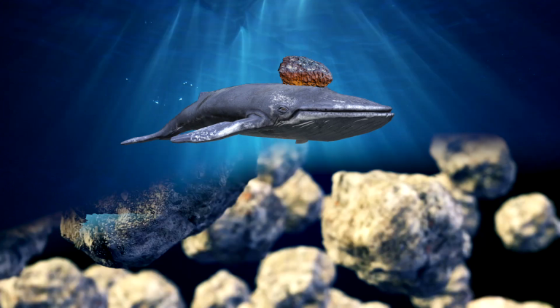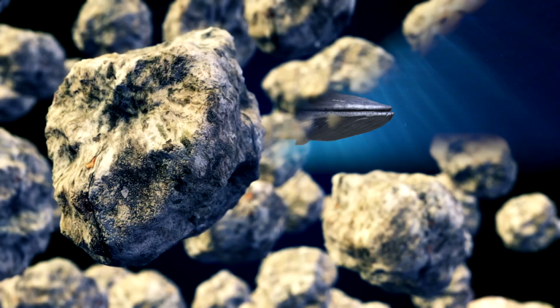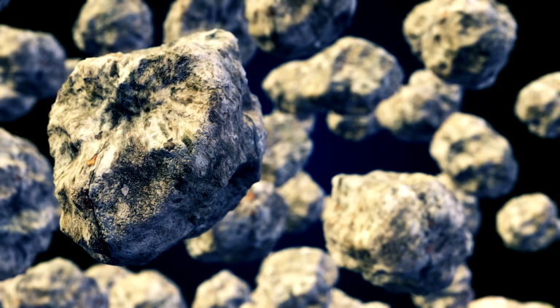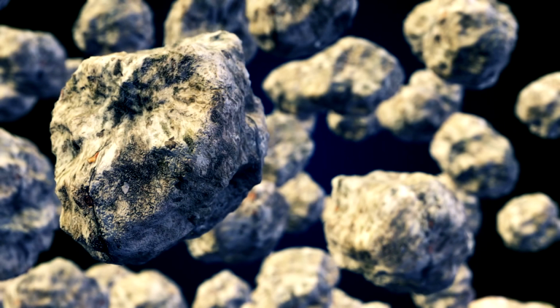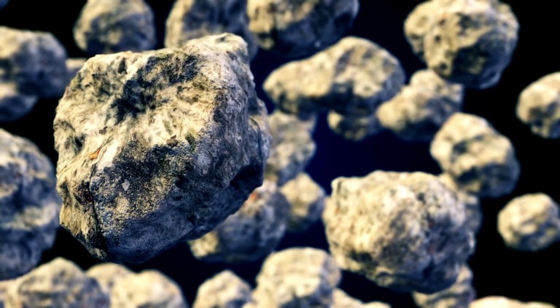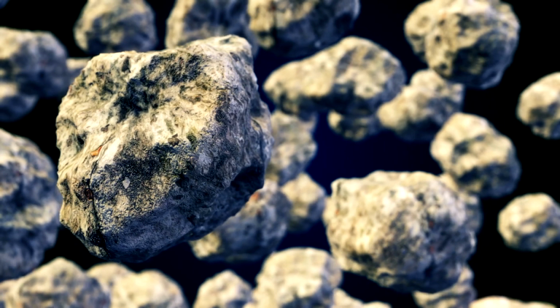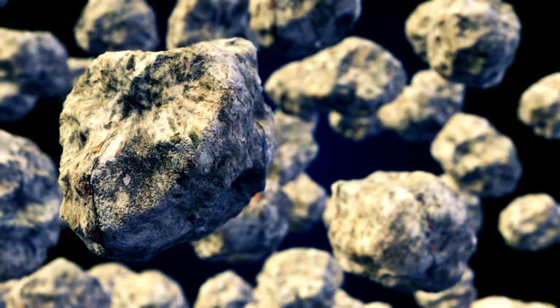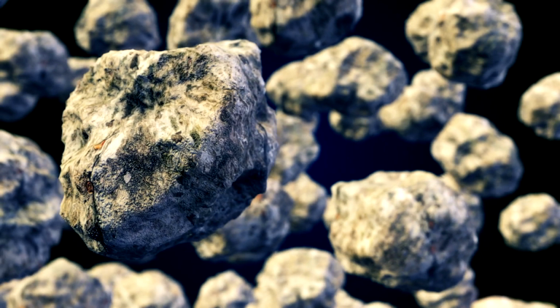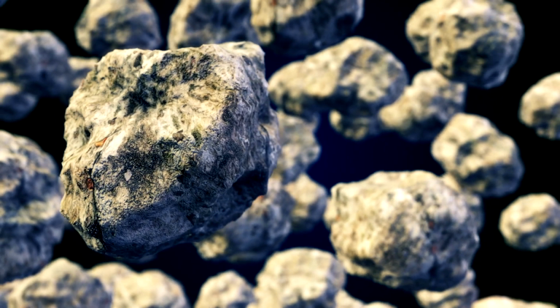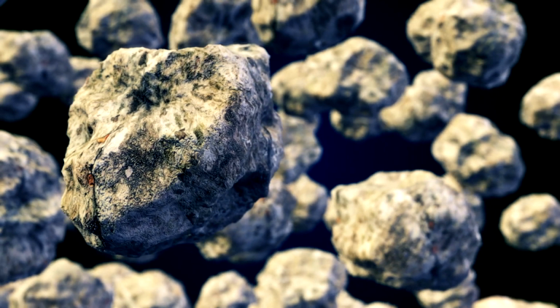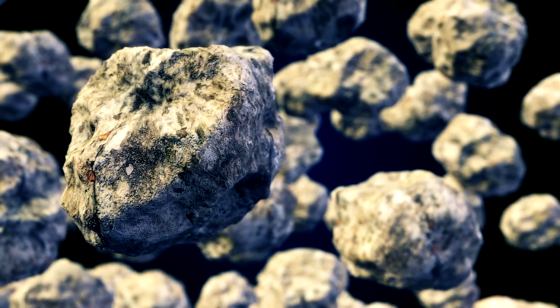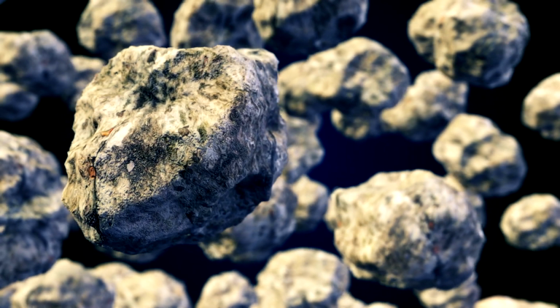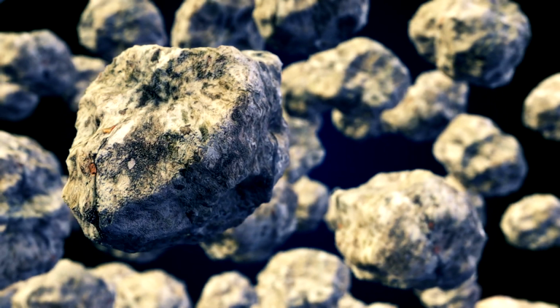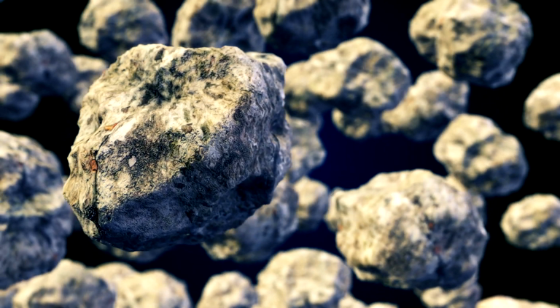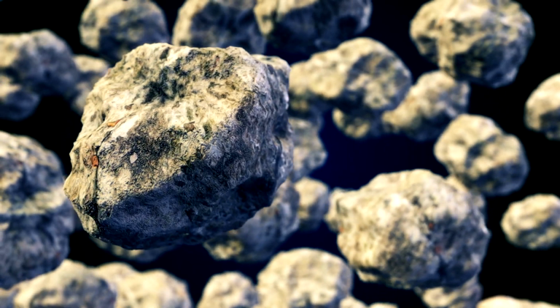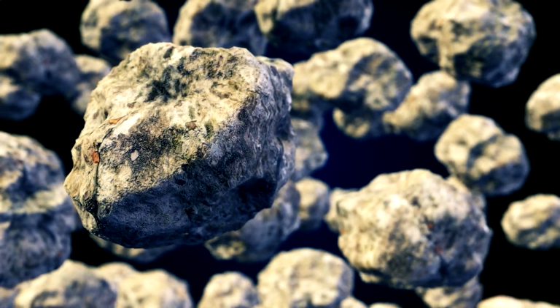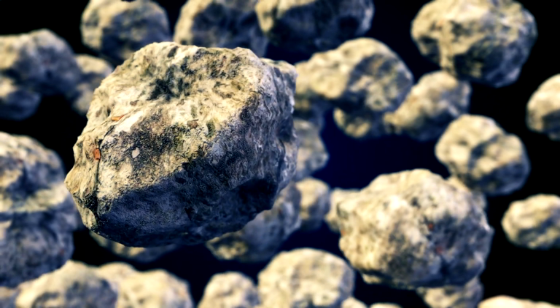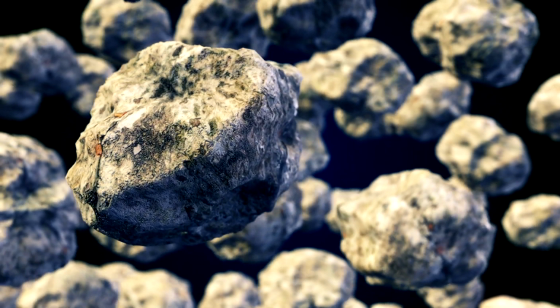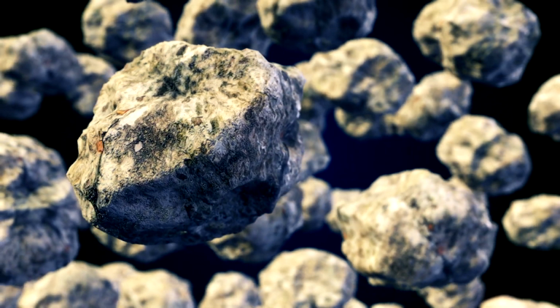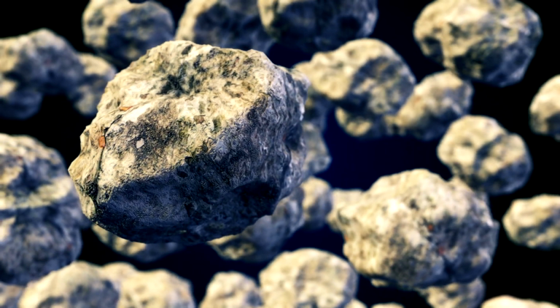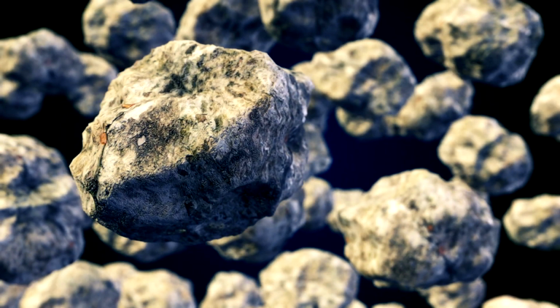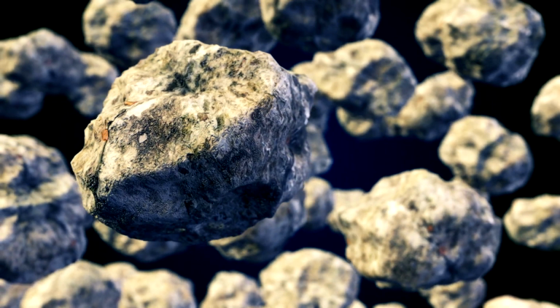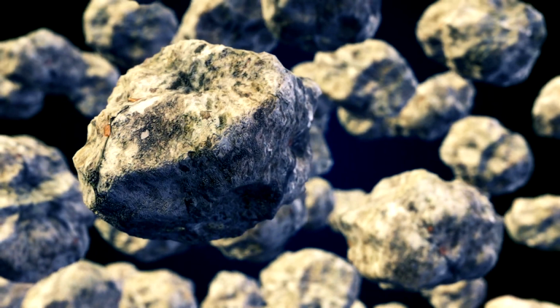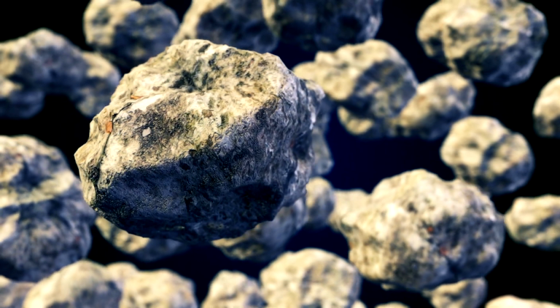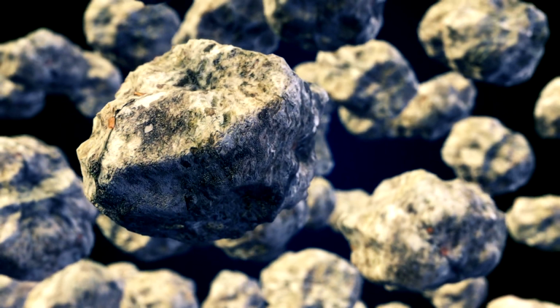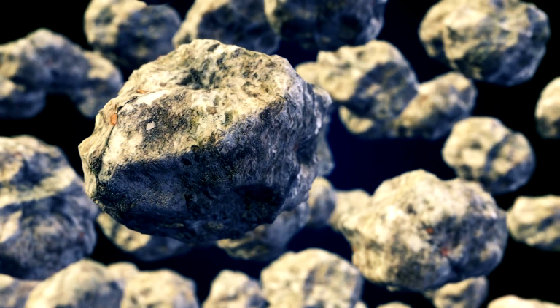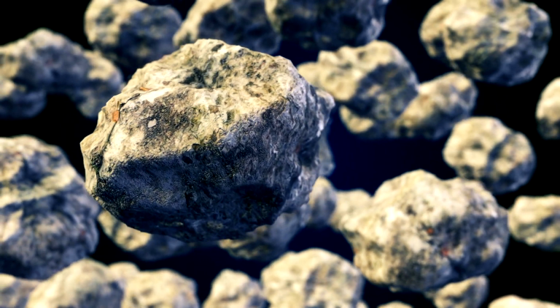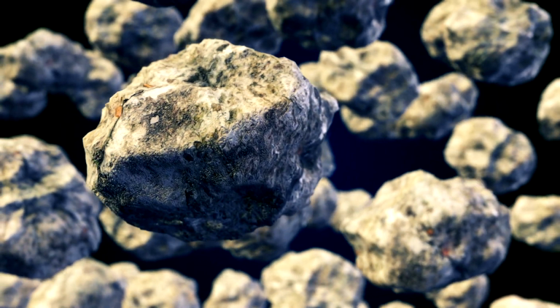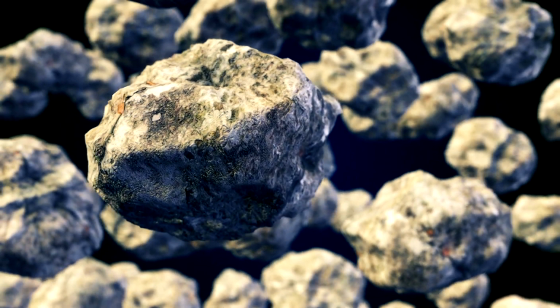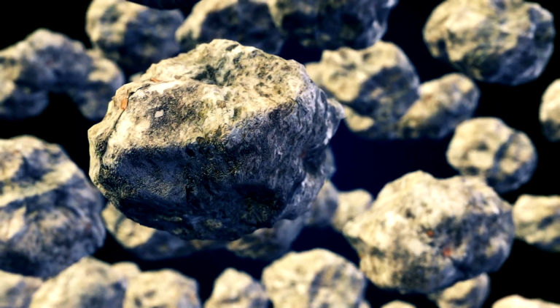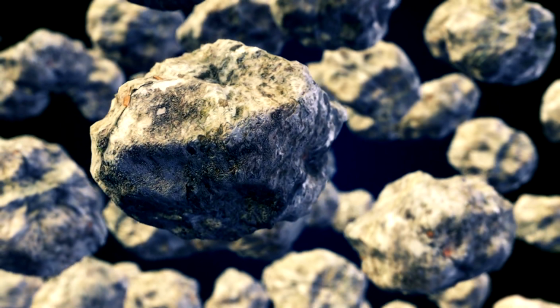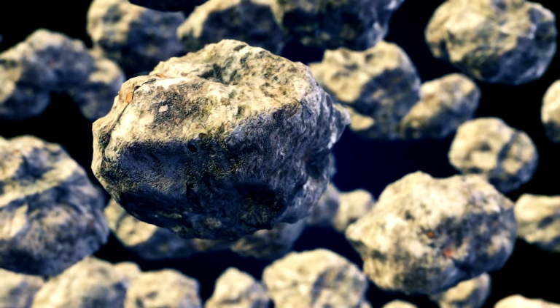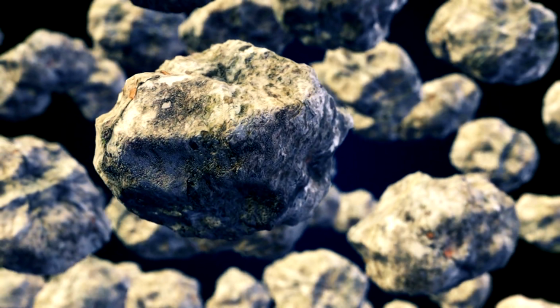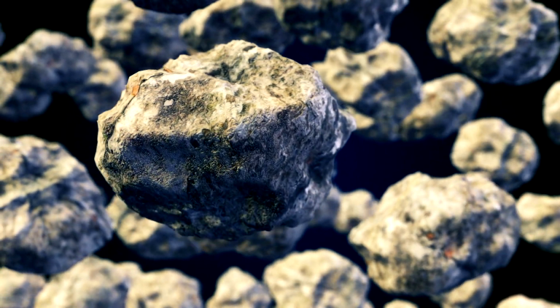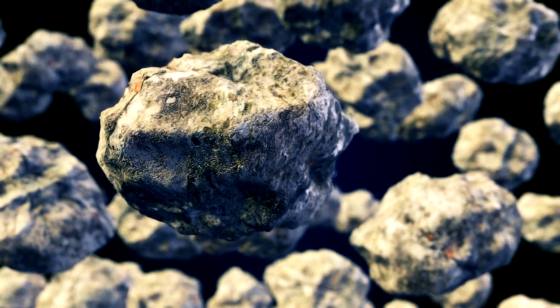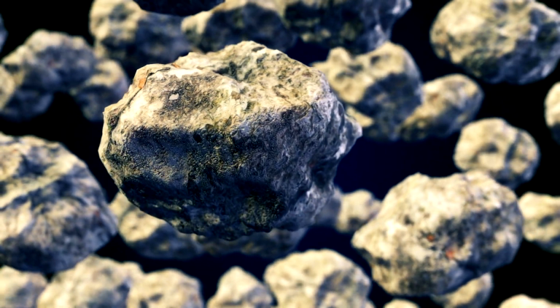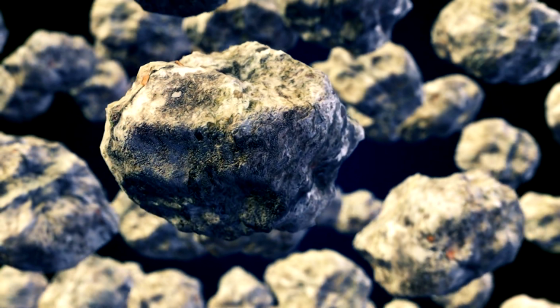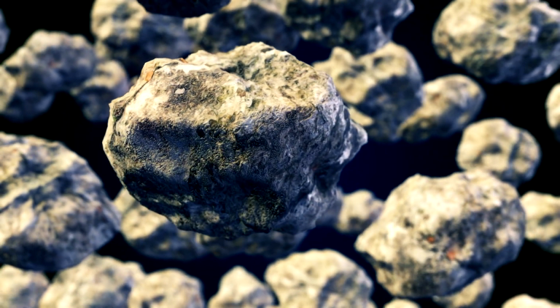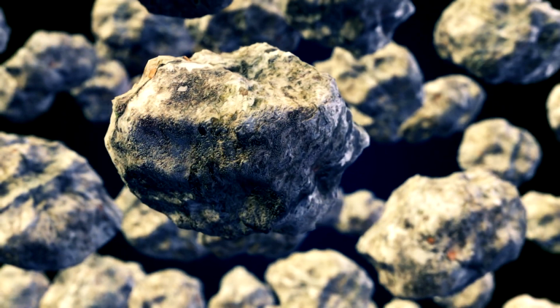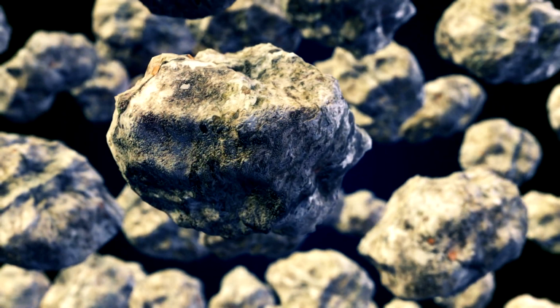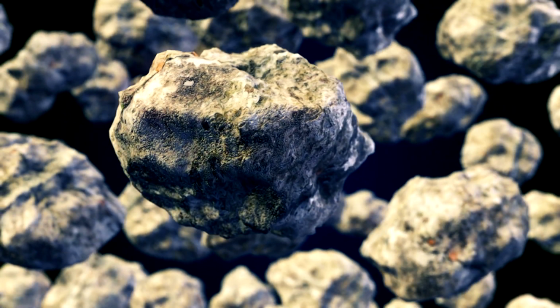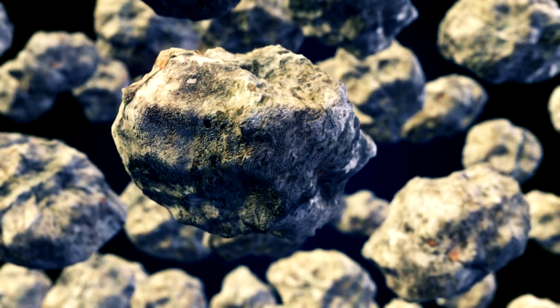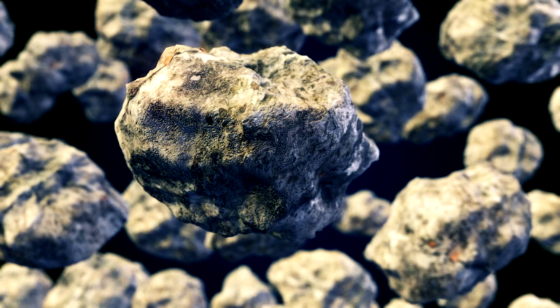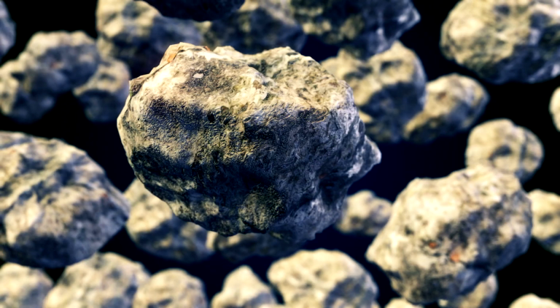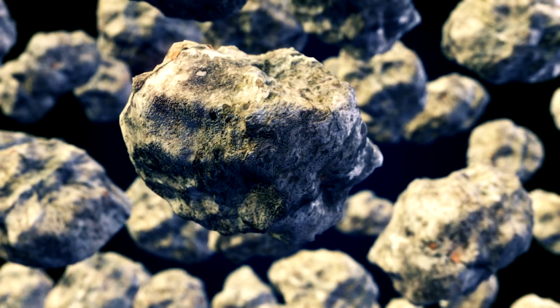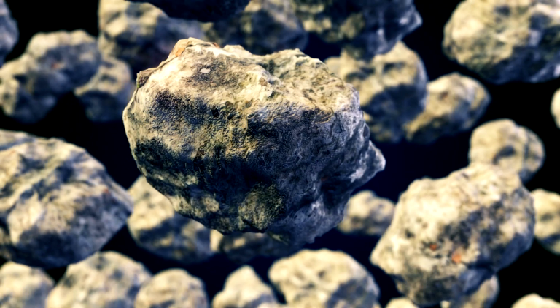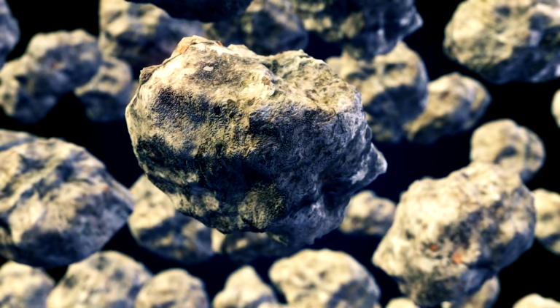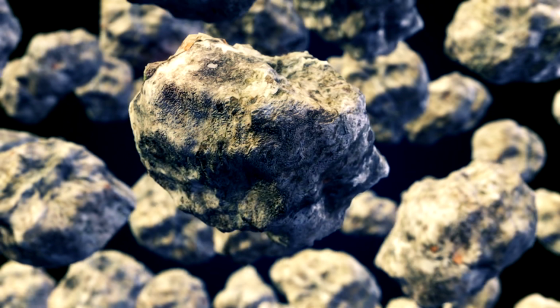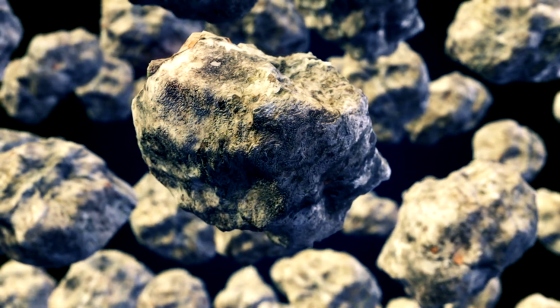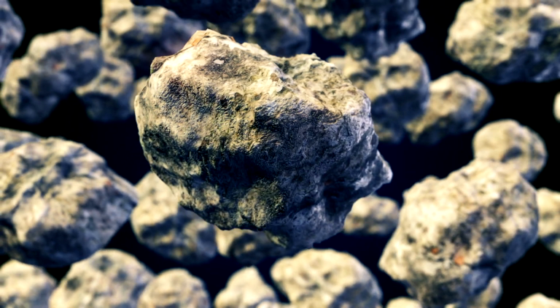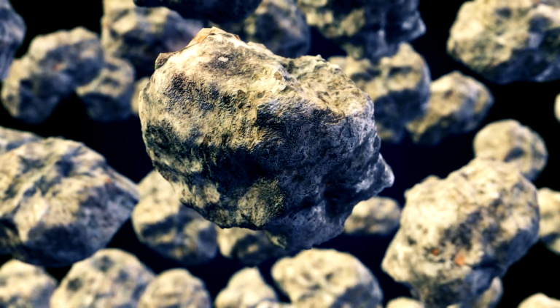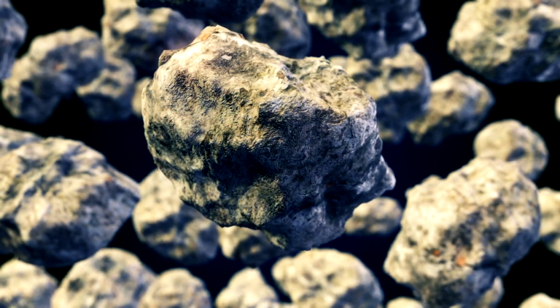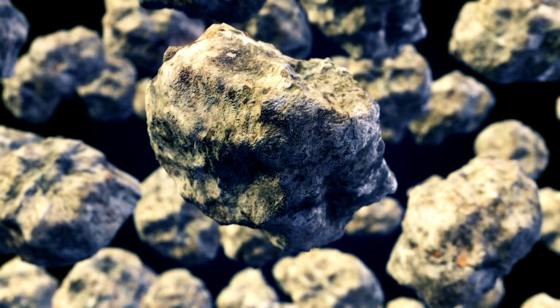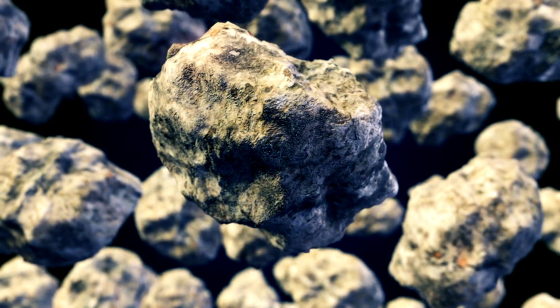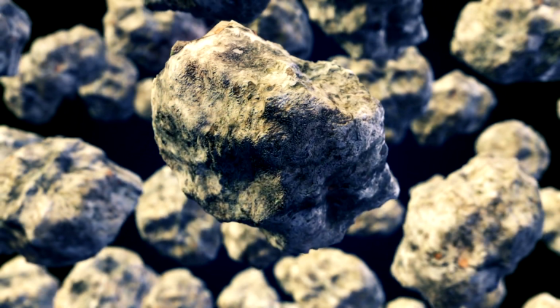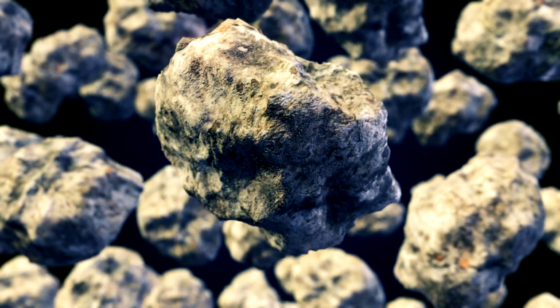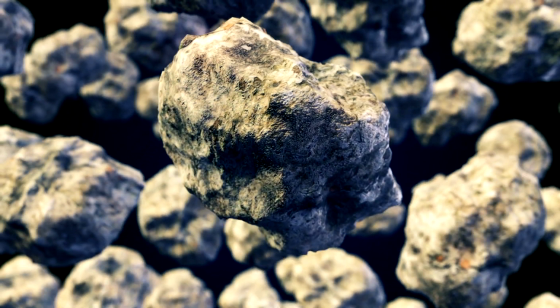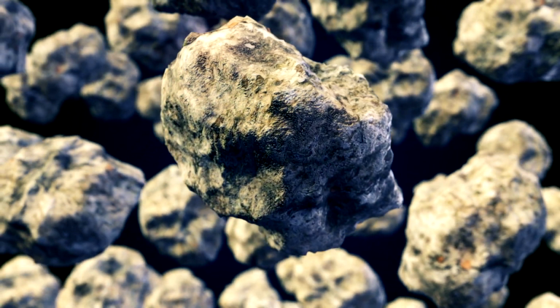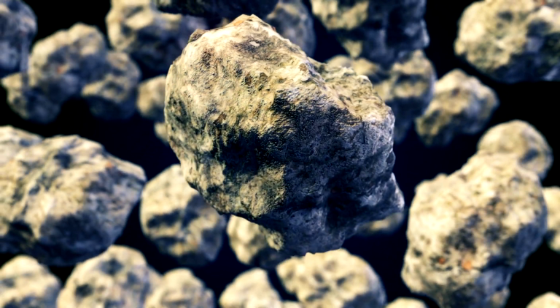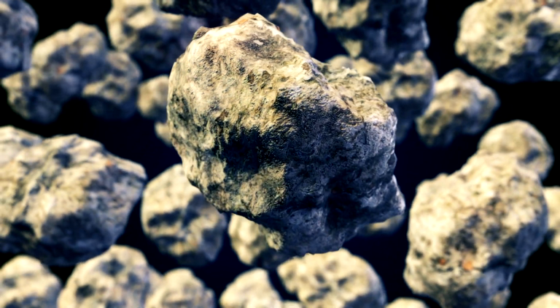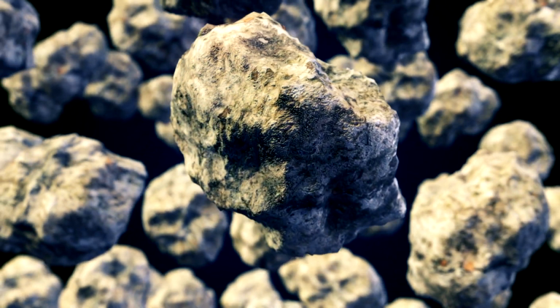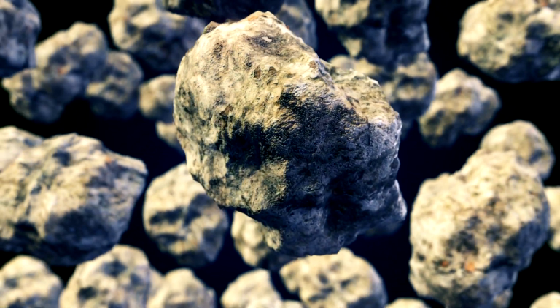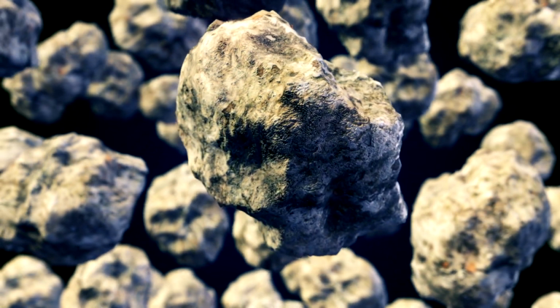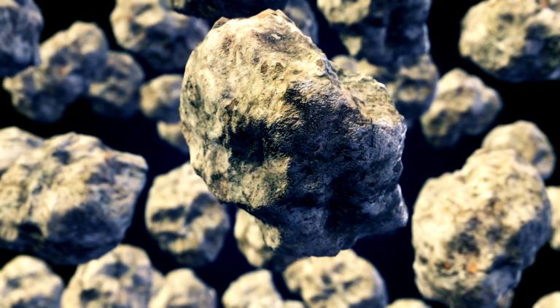Even though Hoba is extremely heavy, most meteorites are quite small and weigh less than a pound.